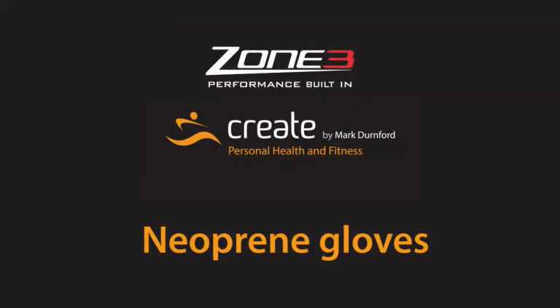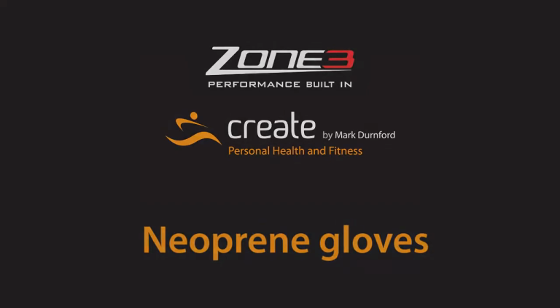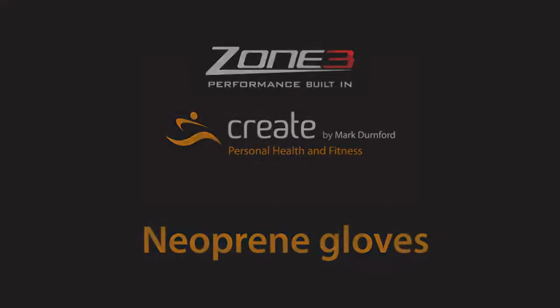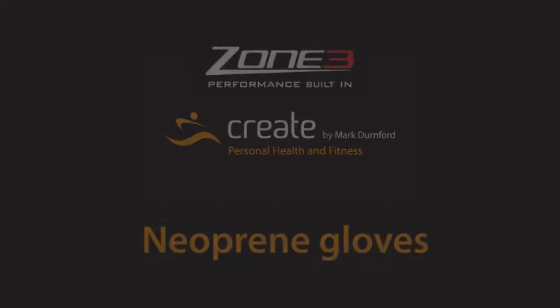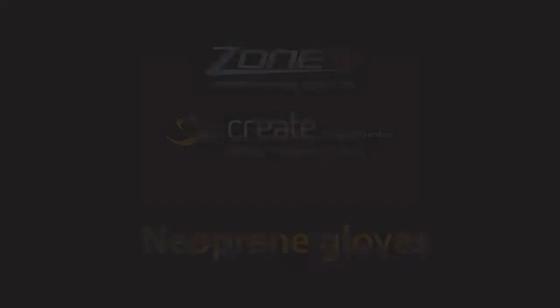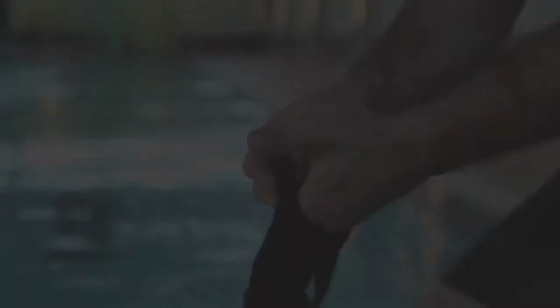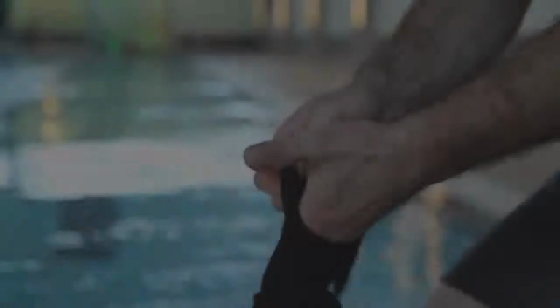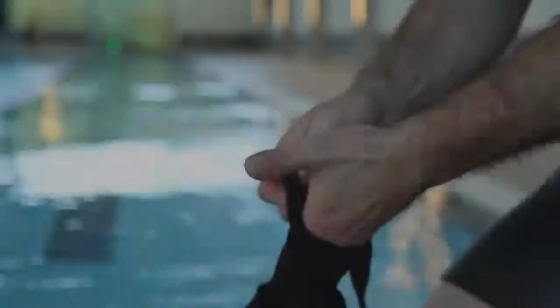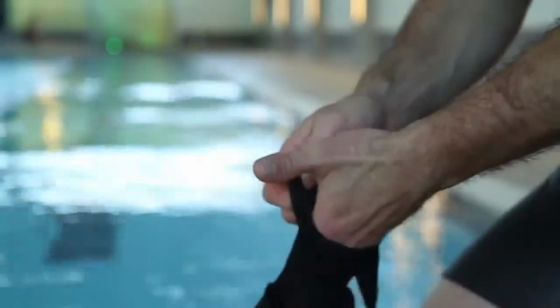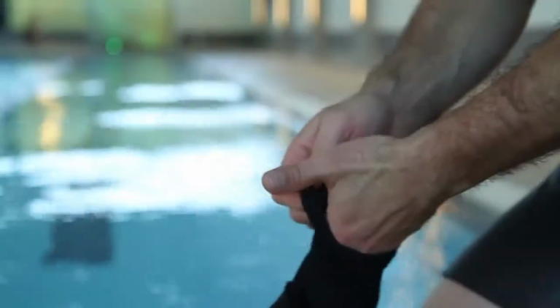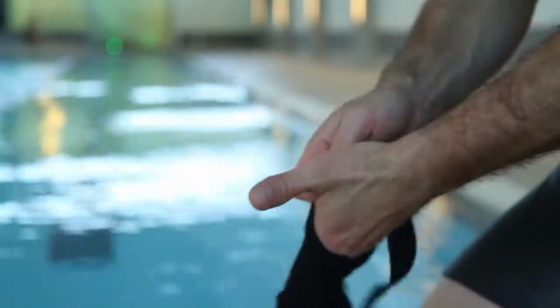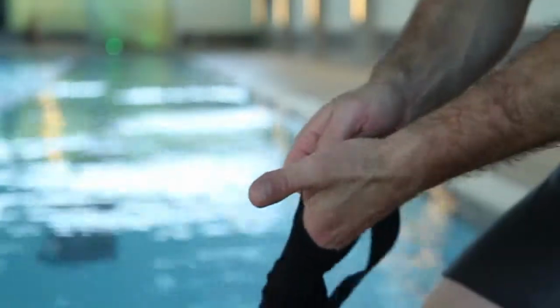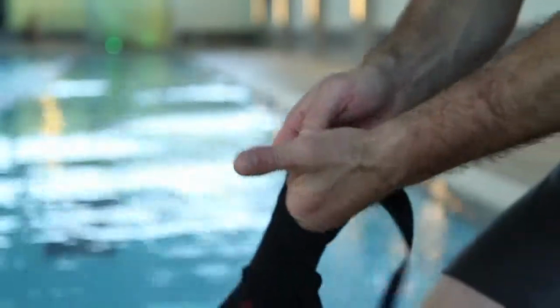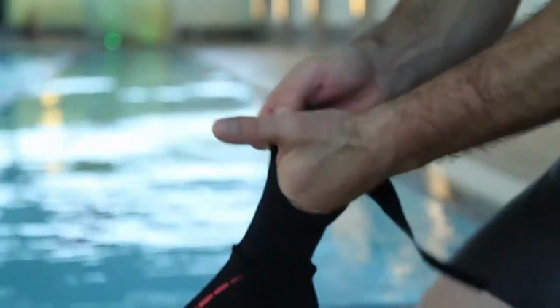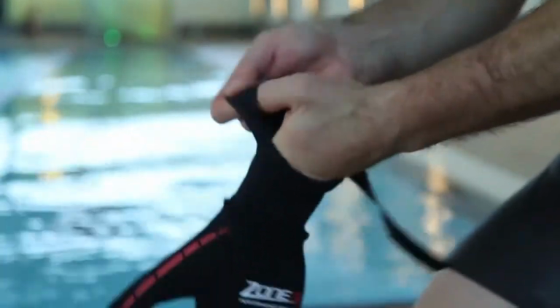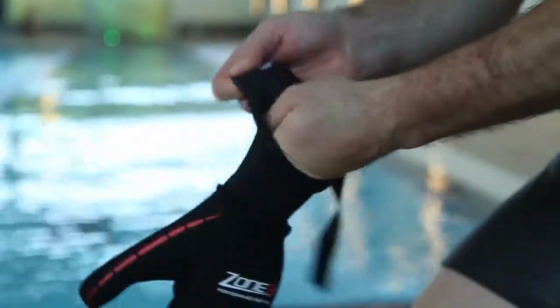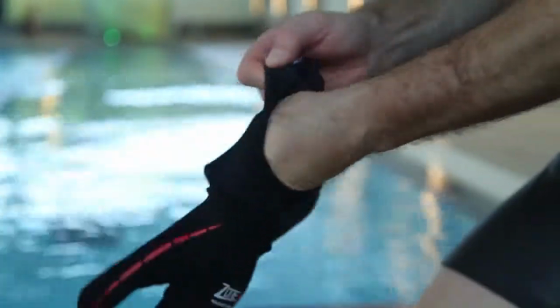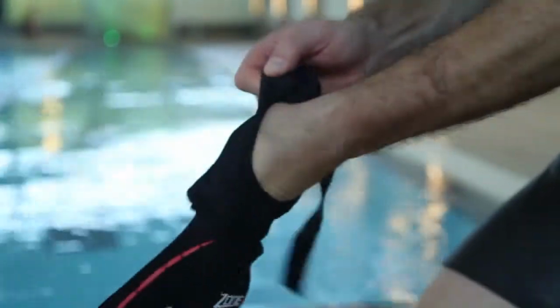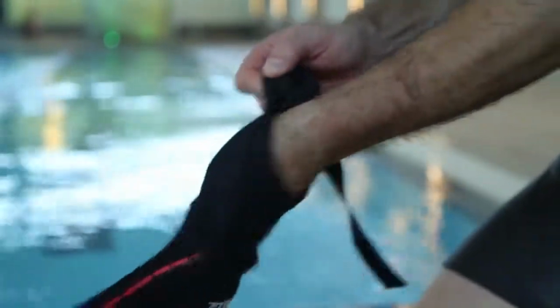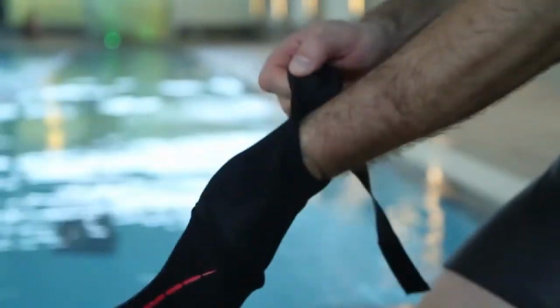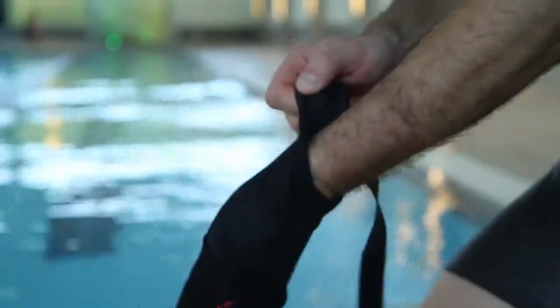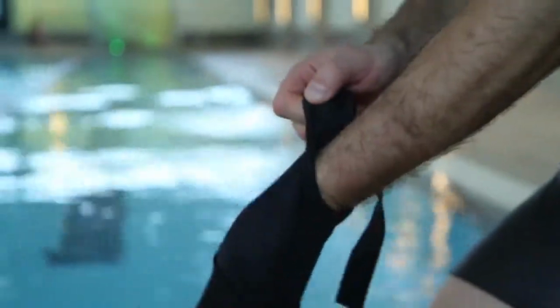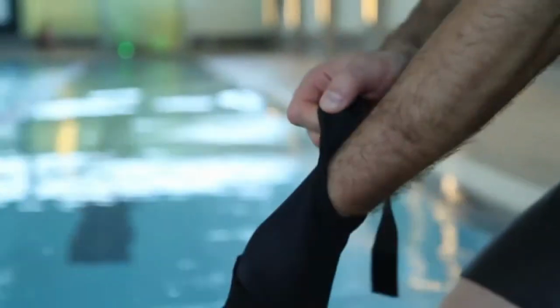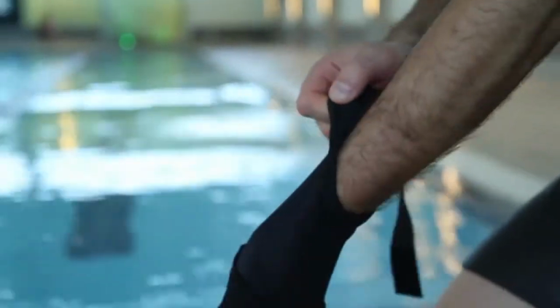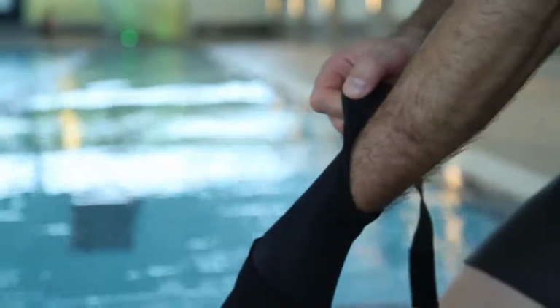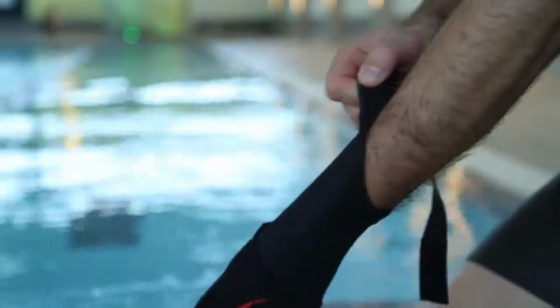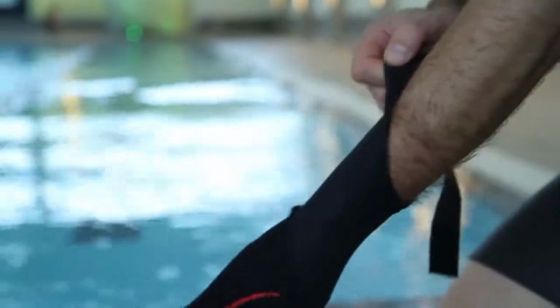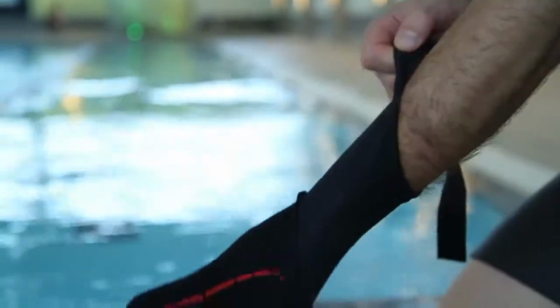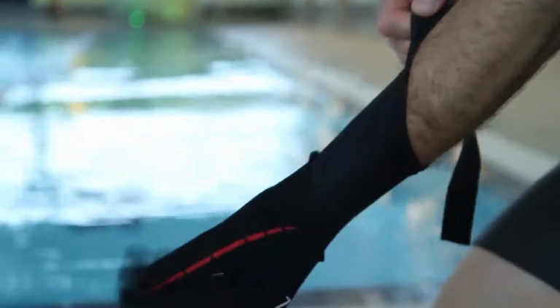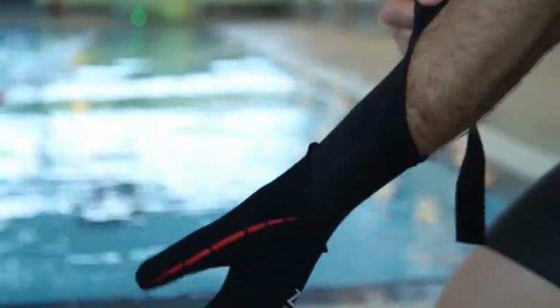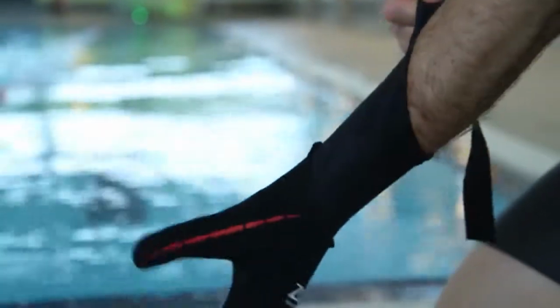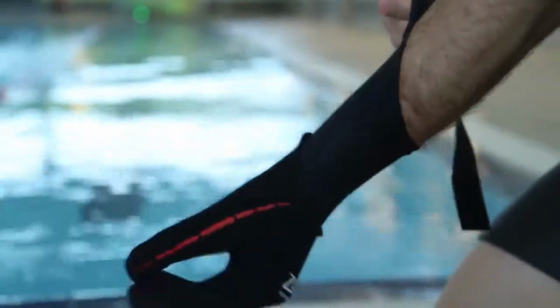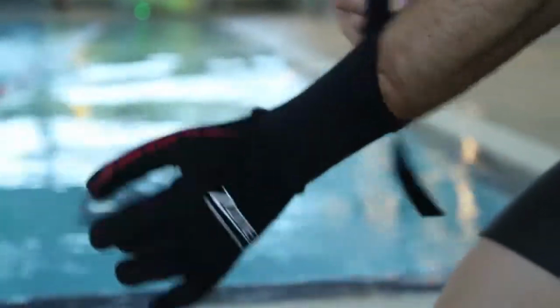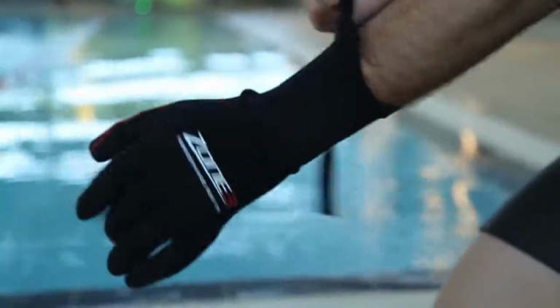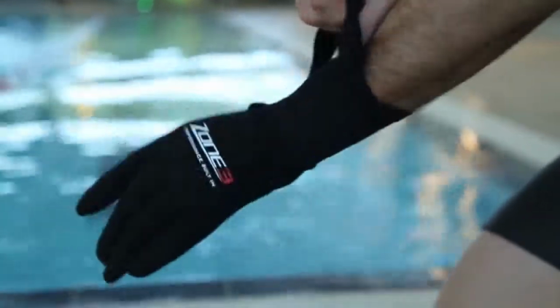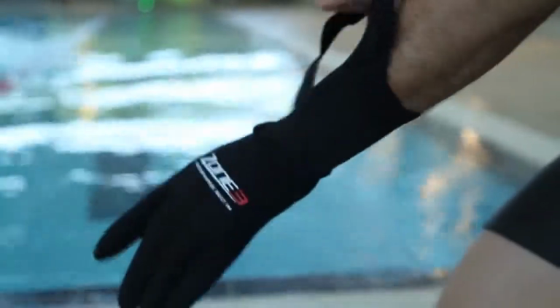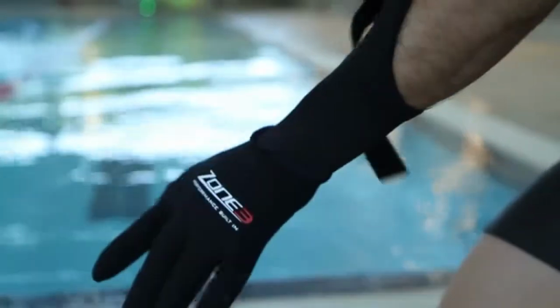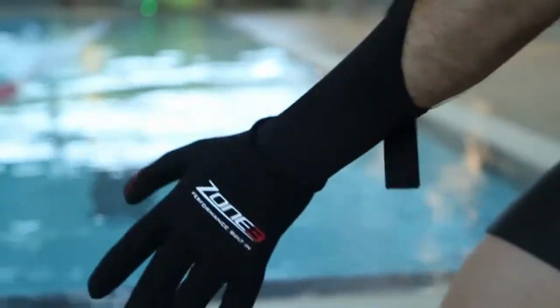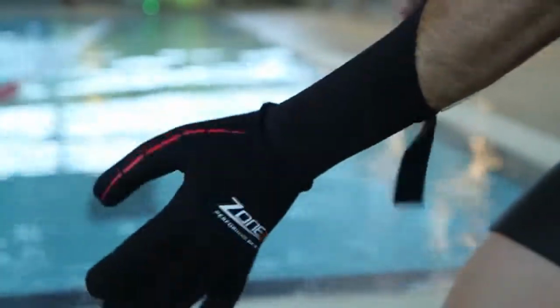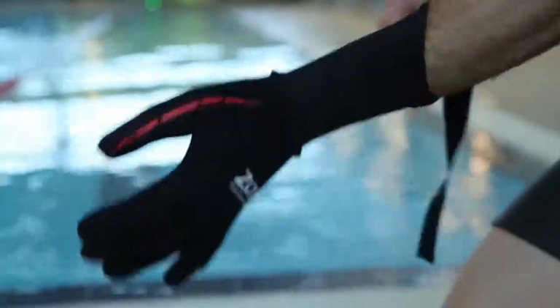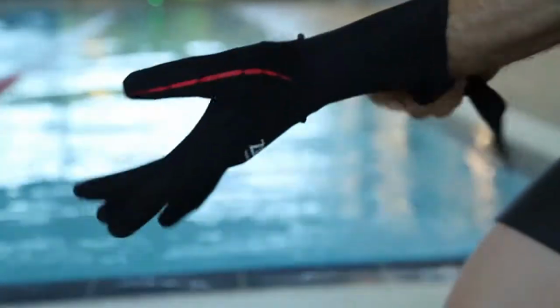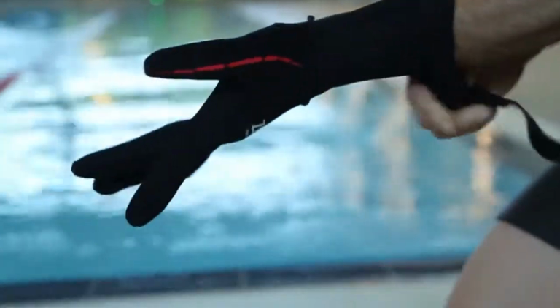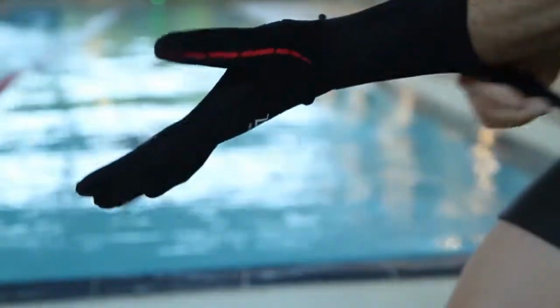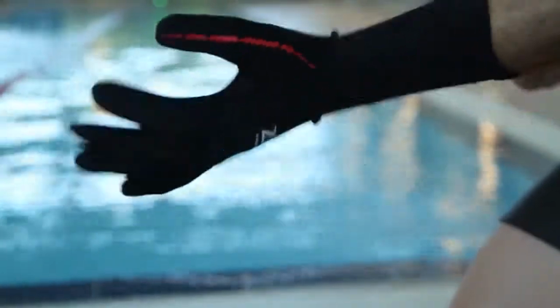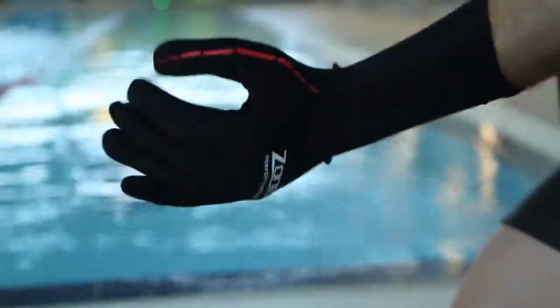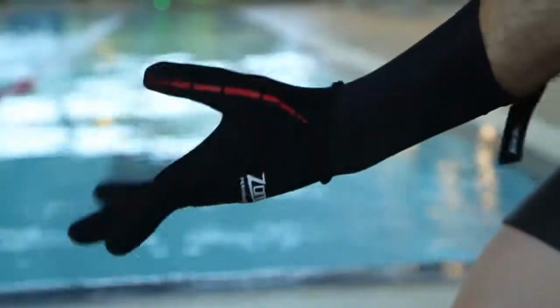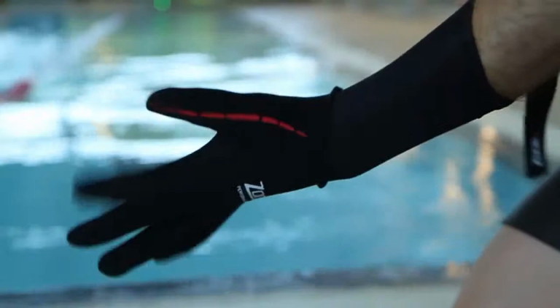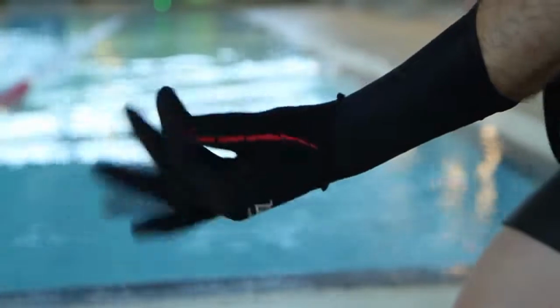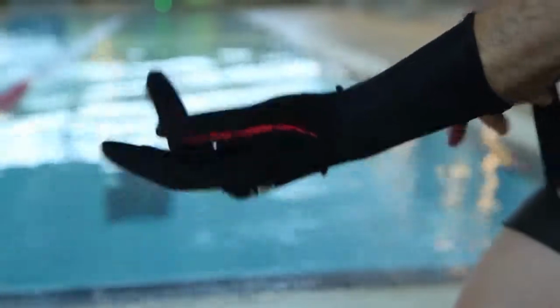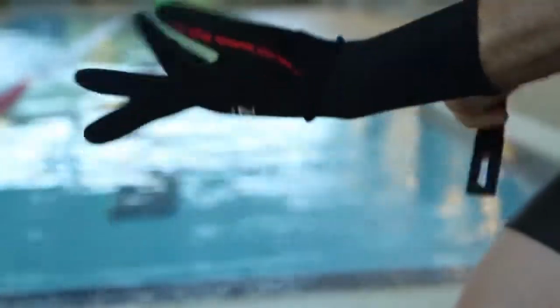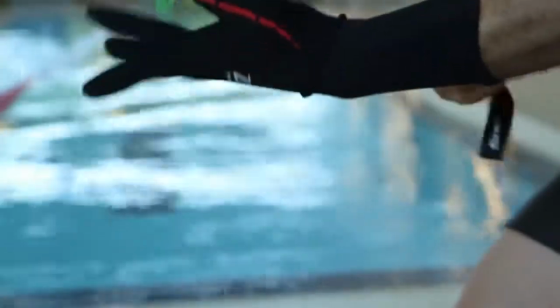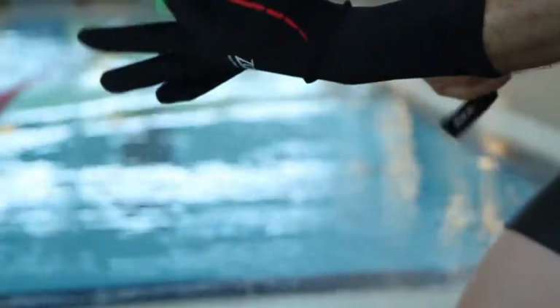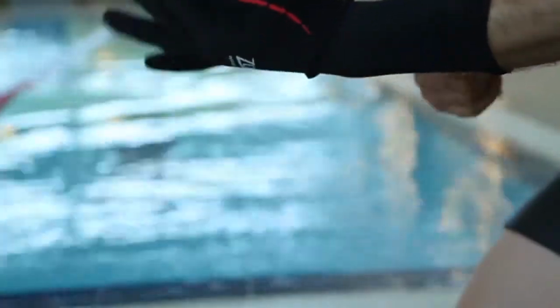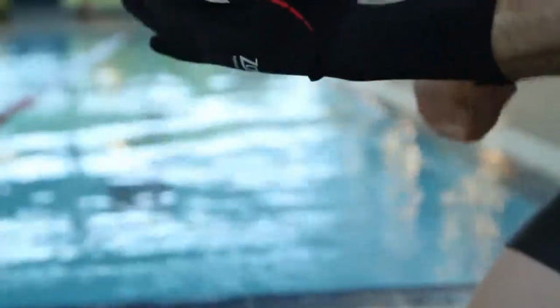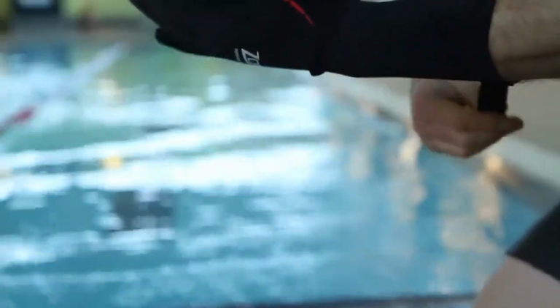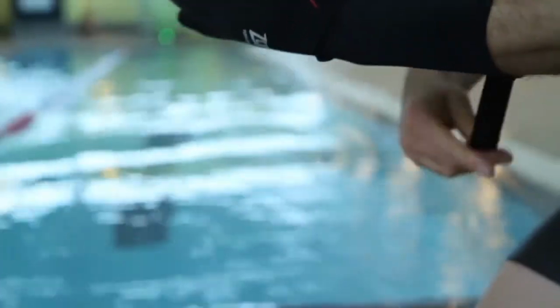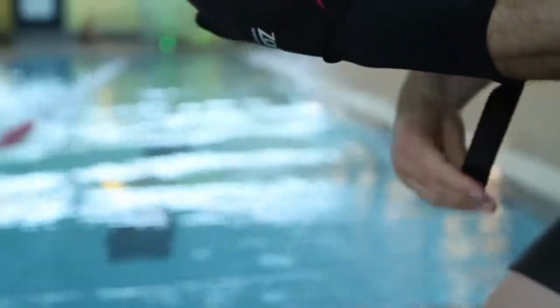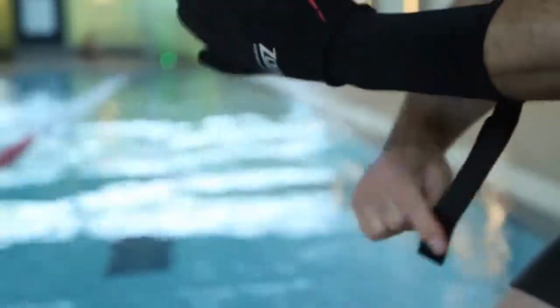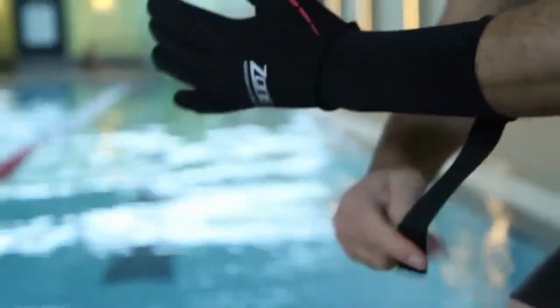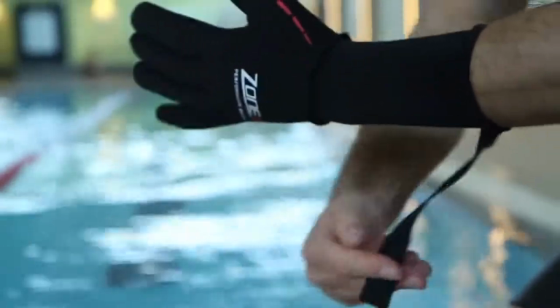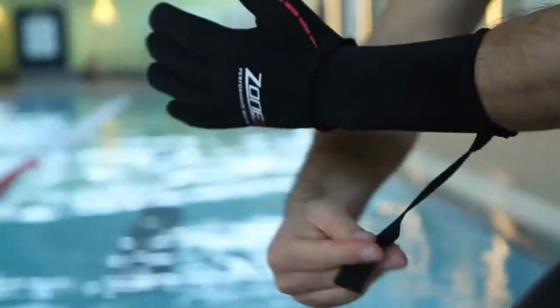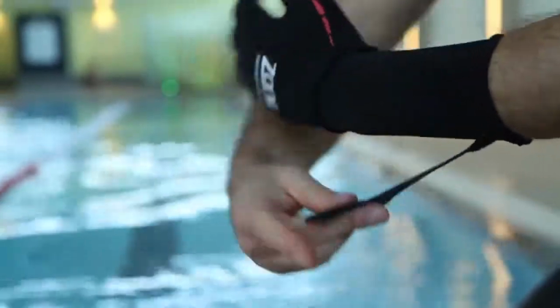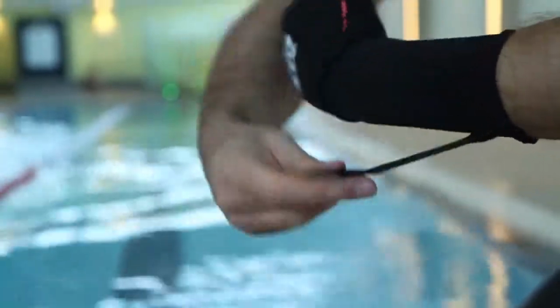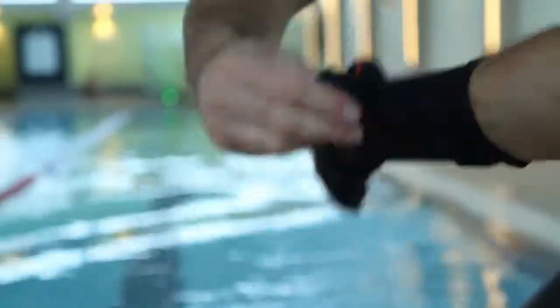The Zone 3 neoprene gloves. Their primary function being, of course, to keep your hands insulated from the cold.